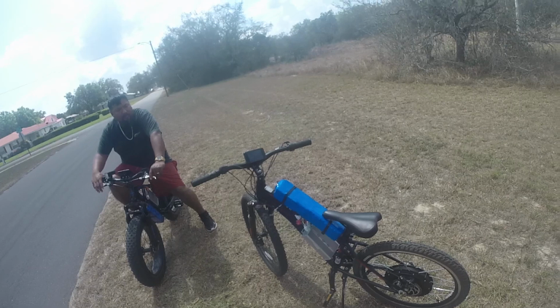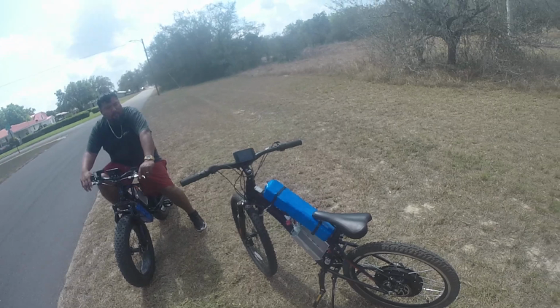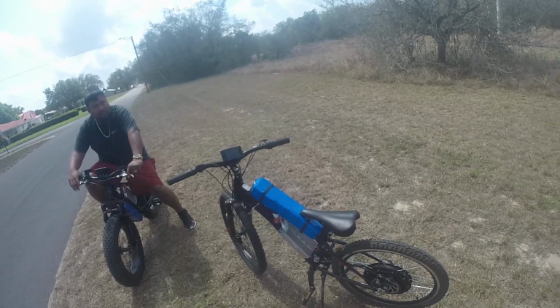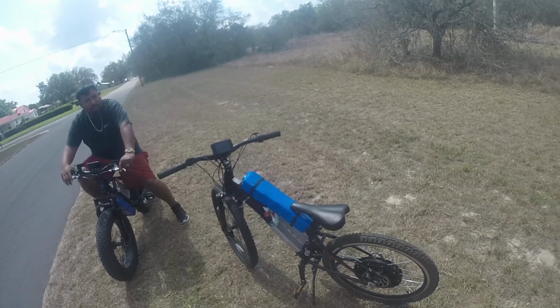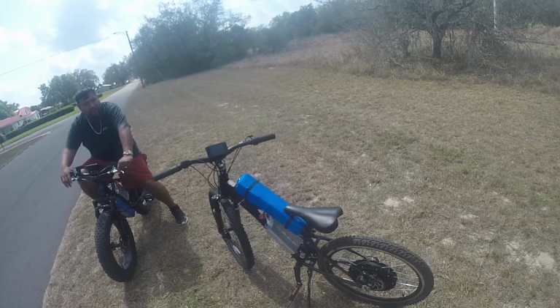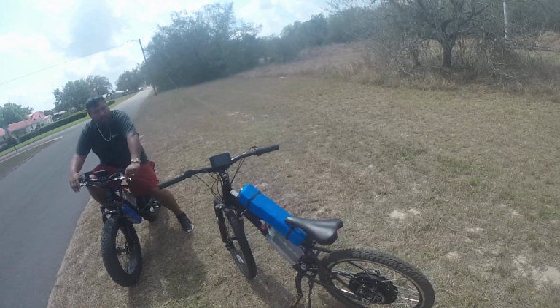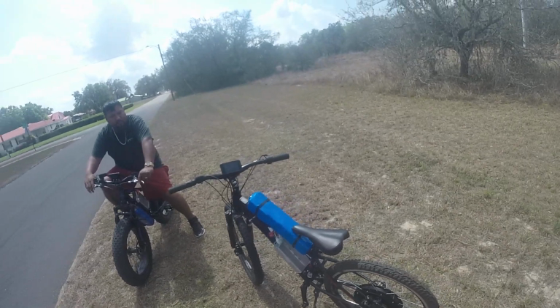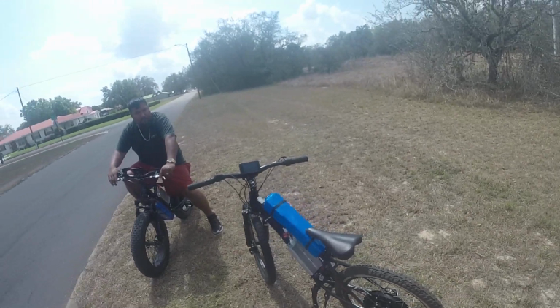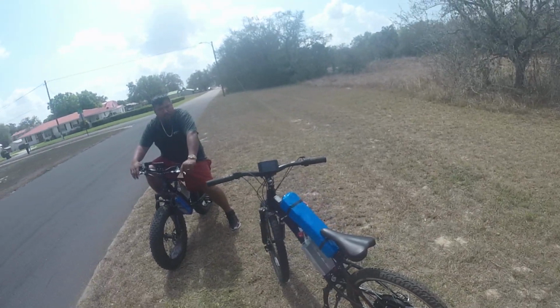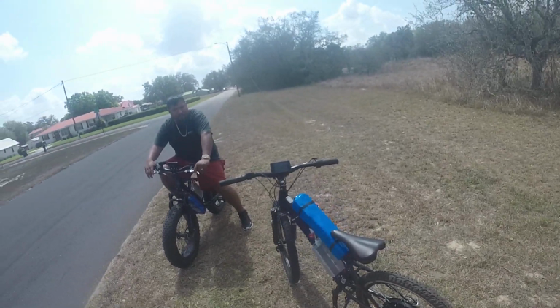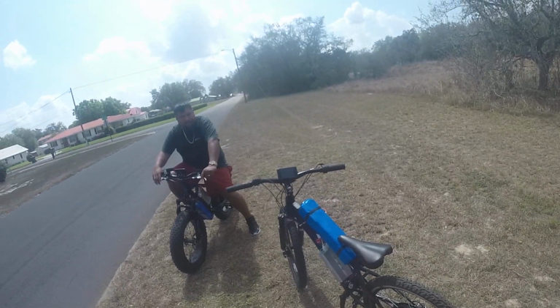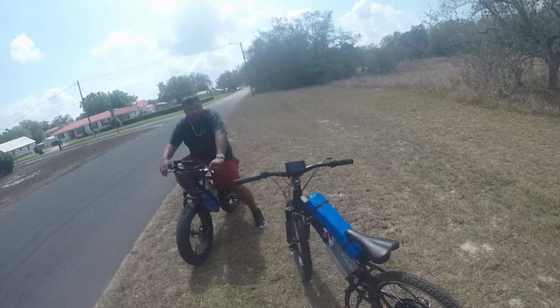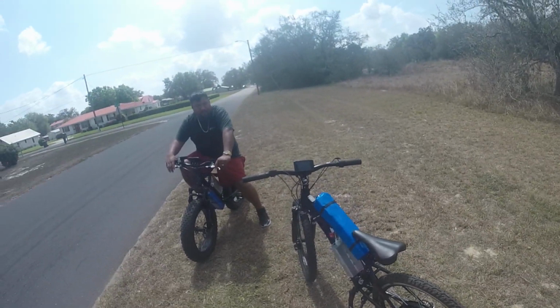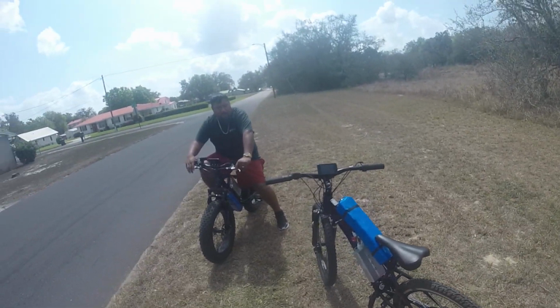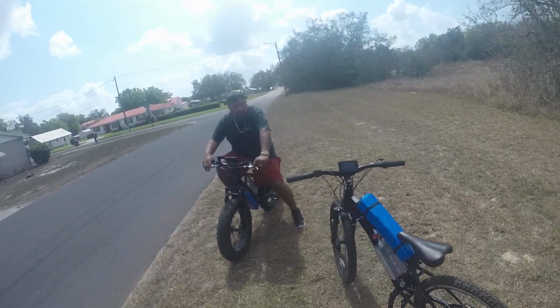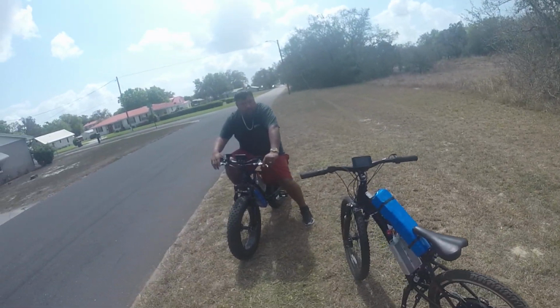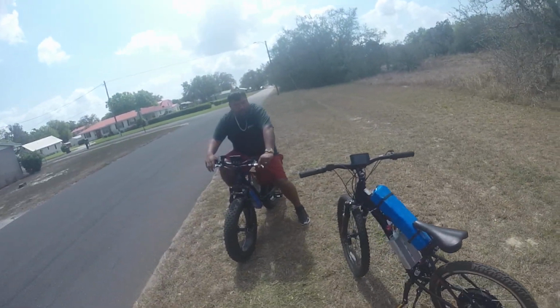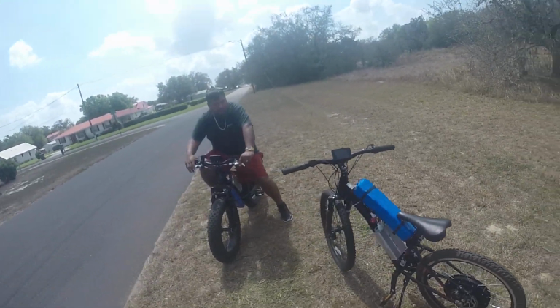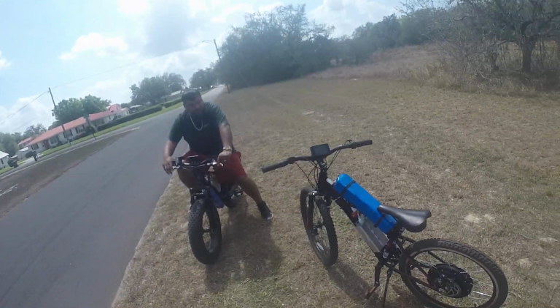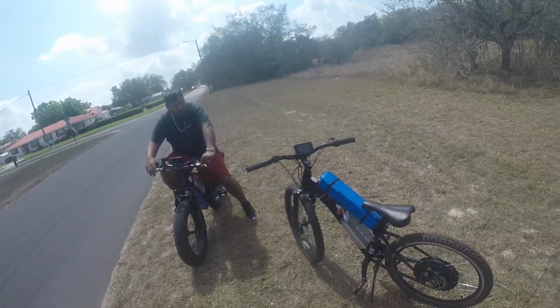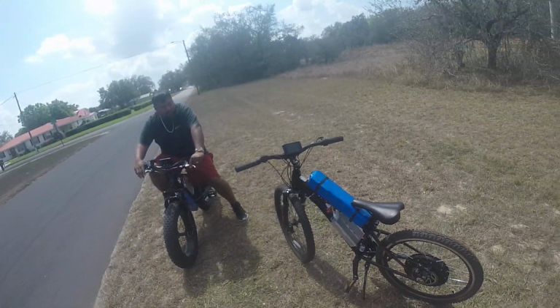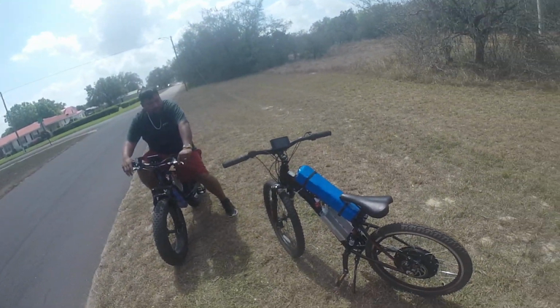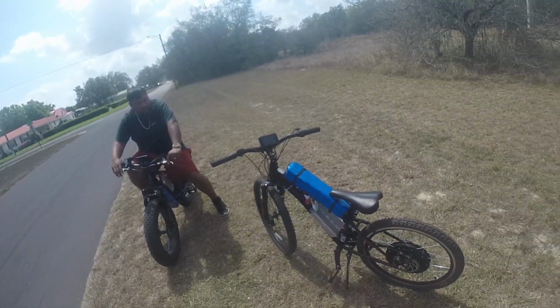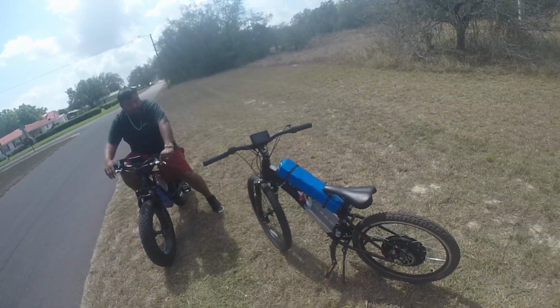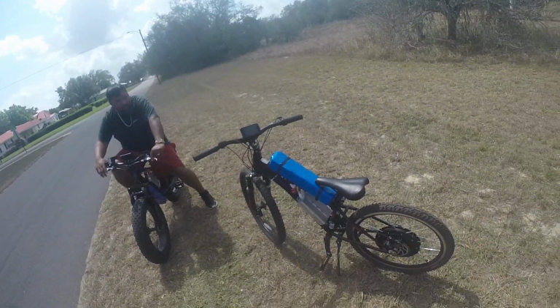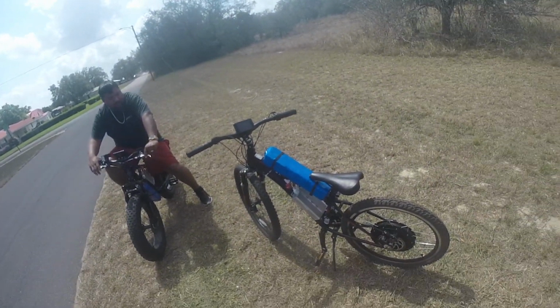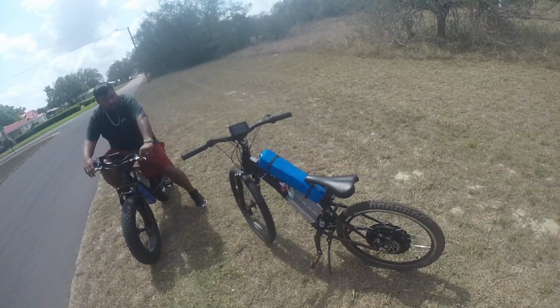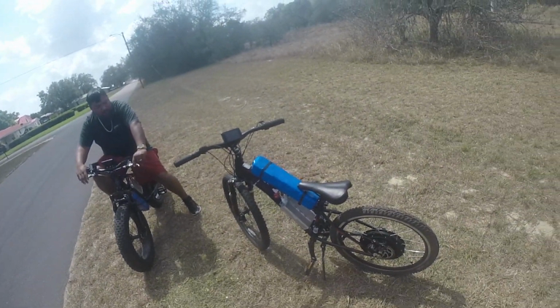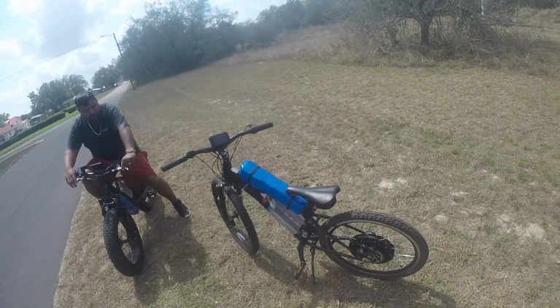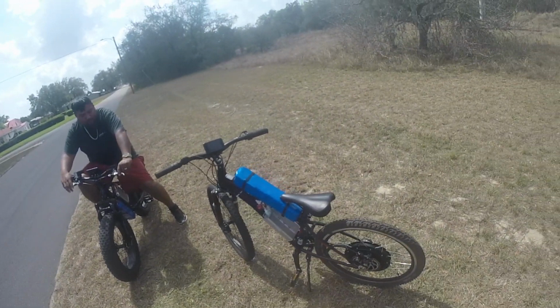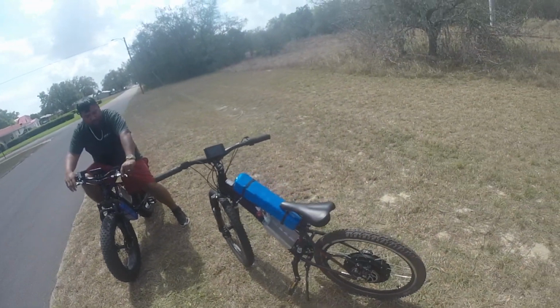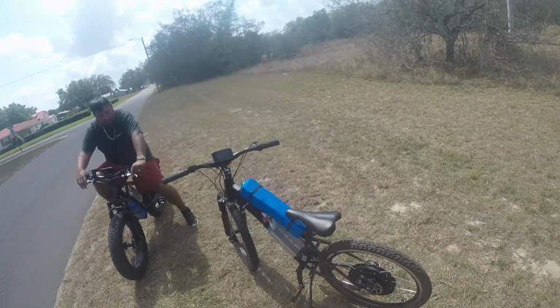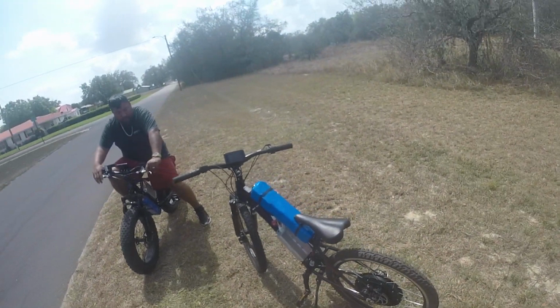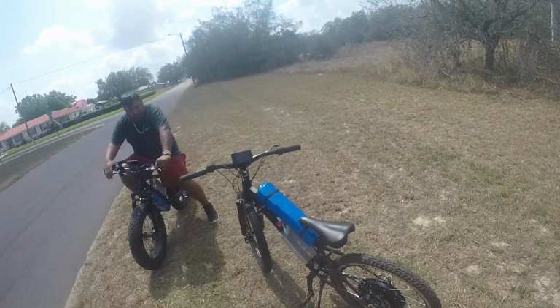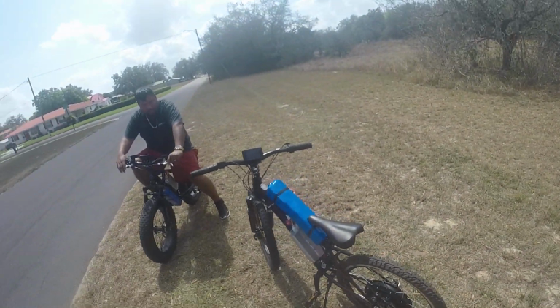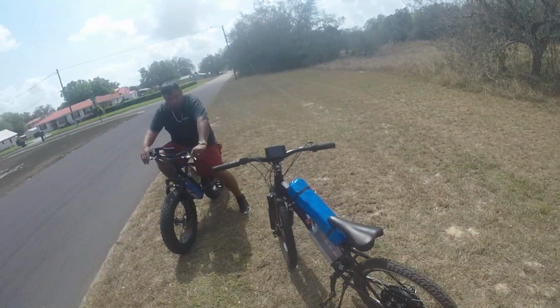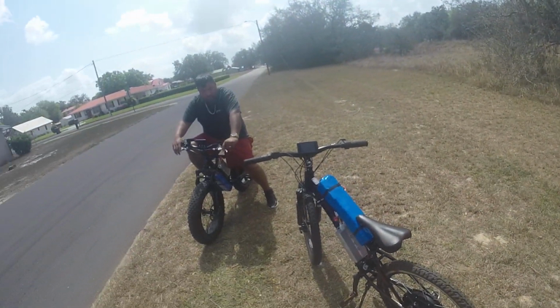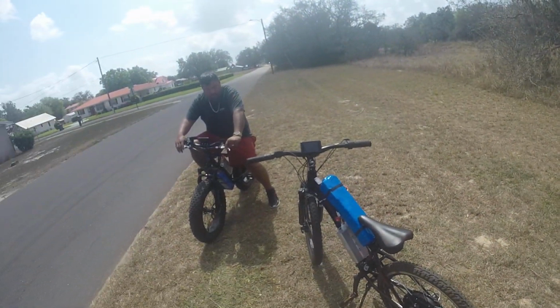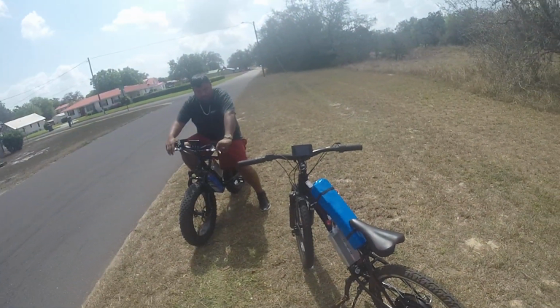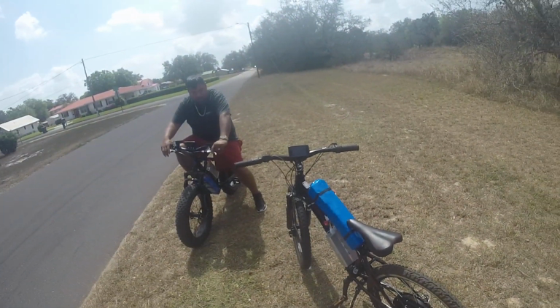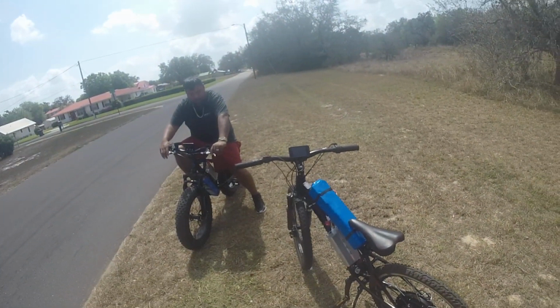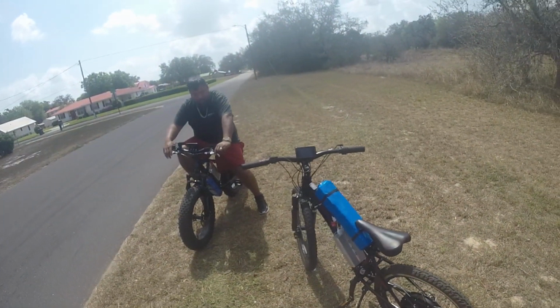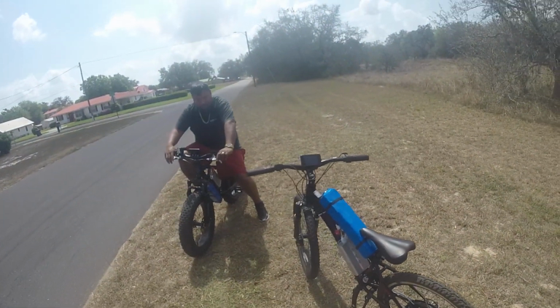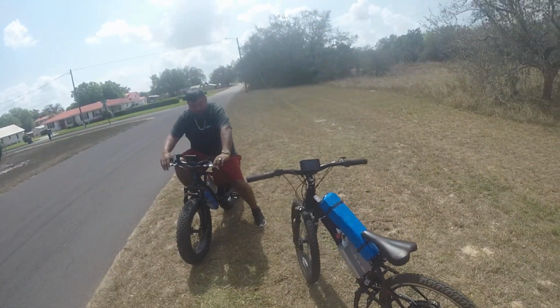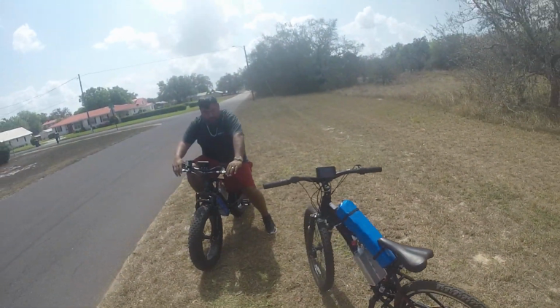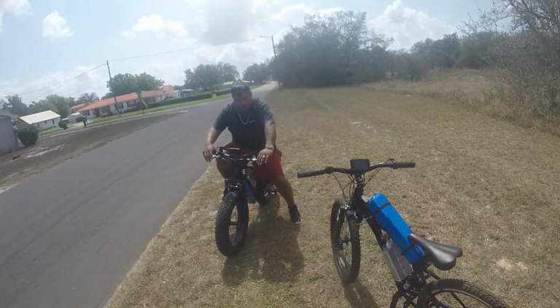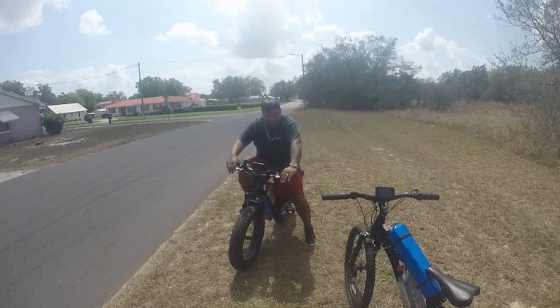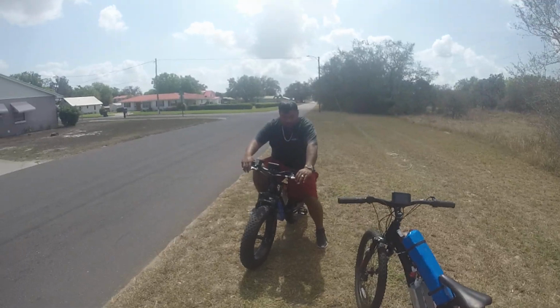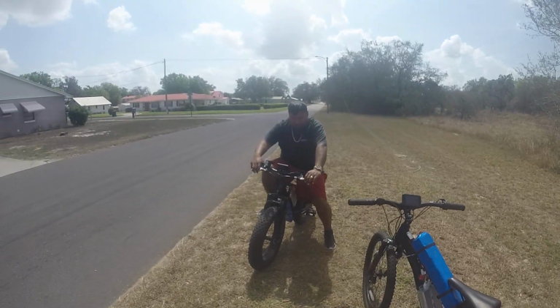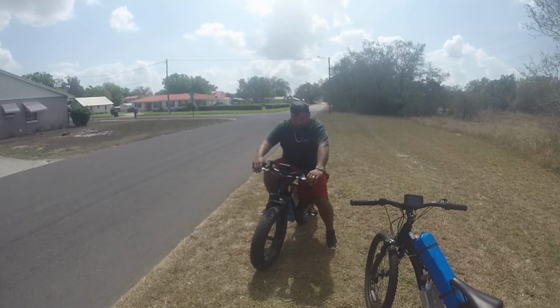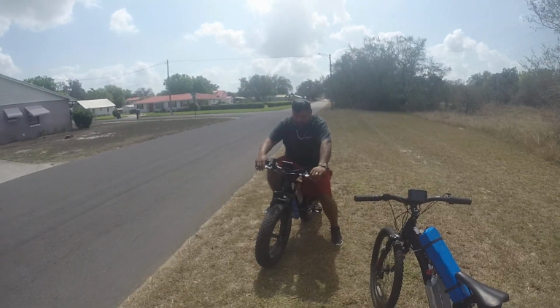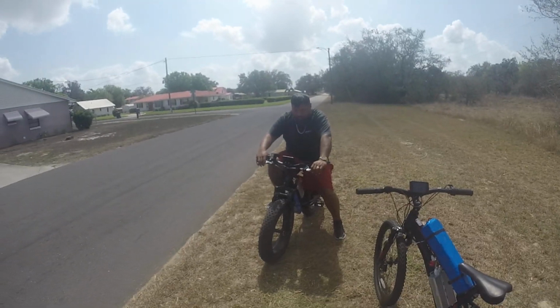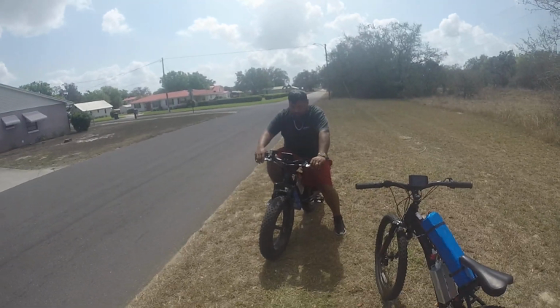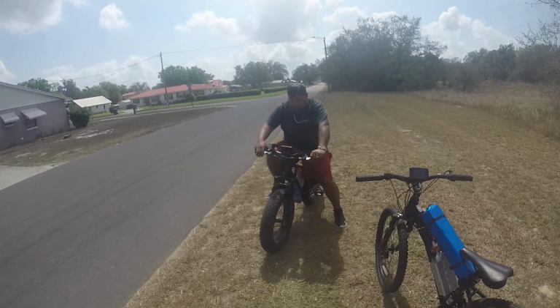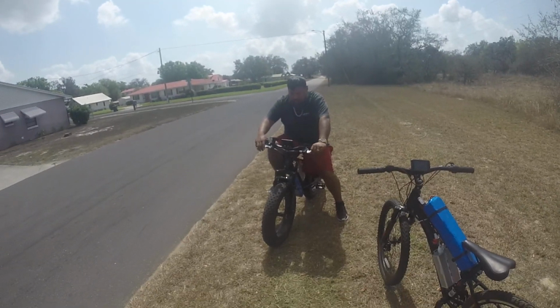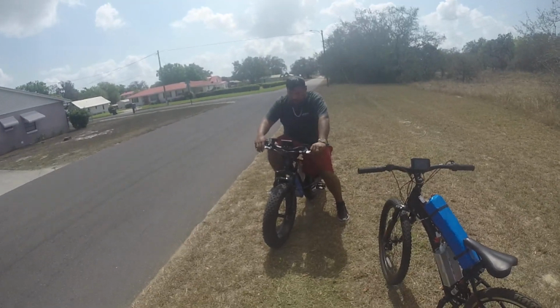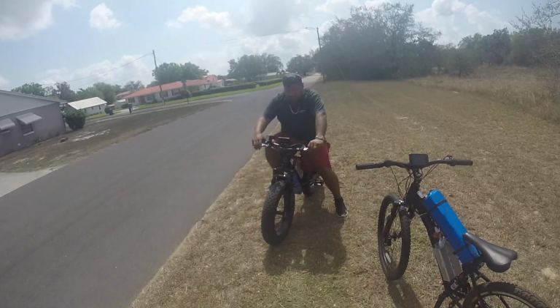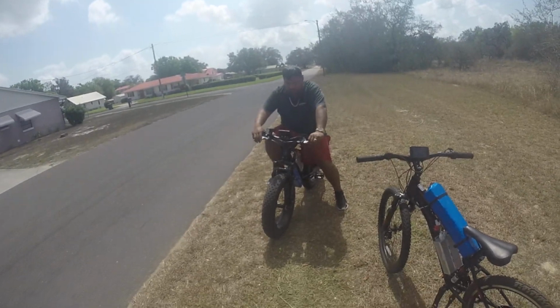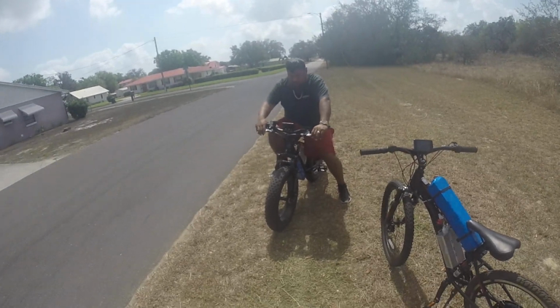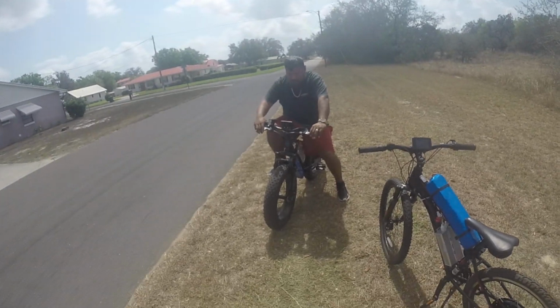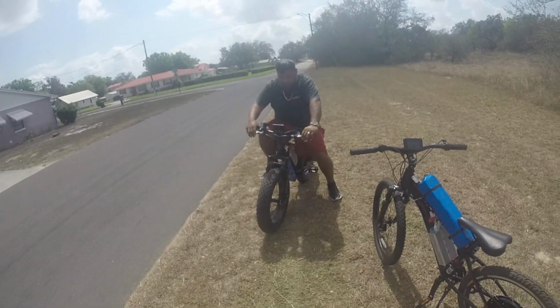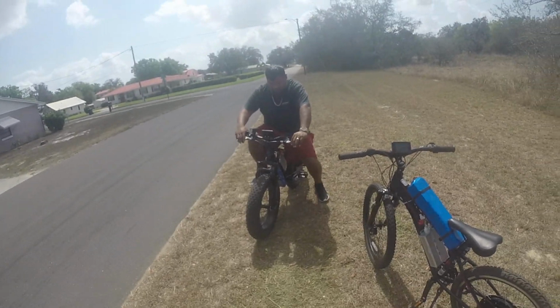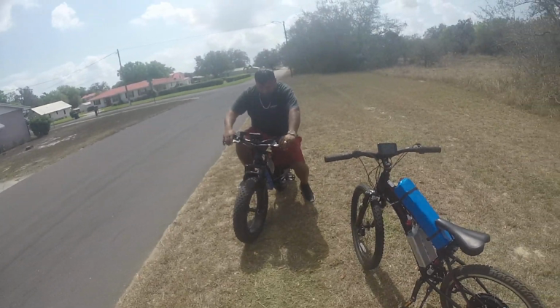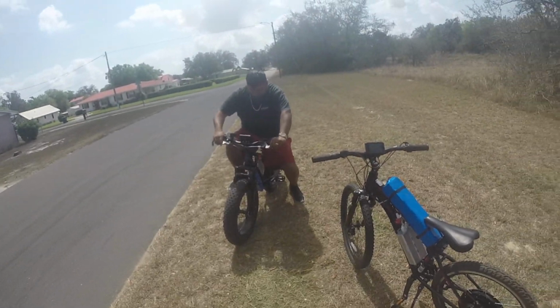Hey guys, this is Elon from Dreaming the Sports here and today I'm going to be showing you my e-bike and e-bike kids e-bike.